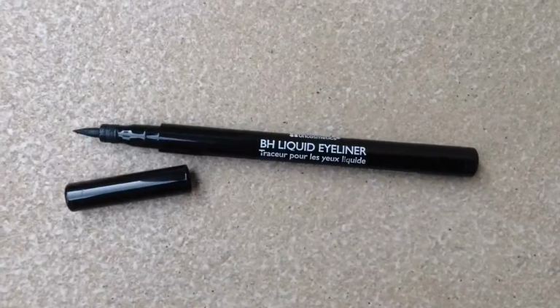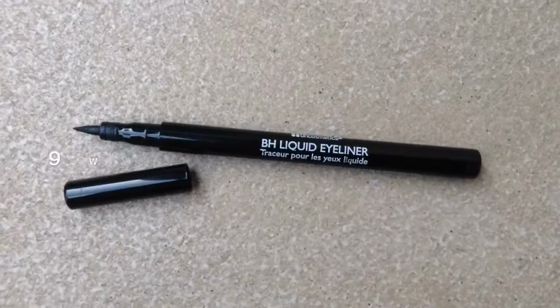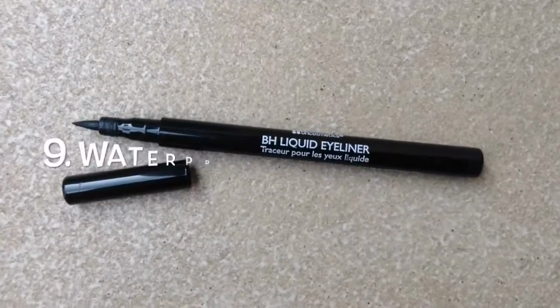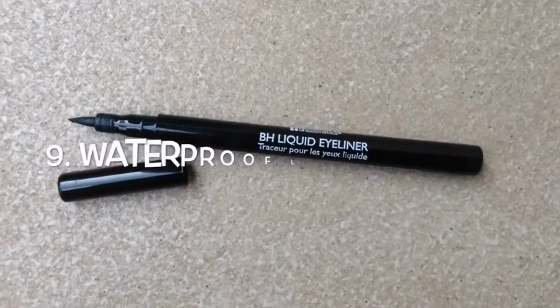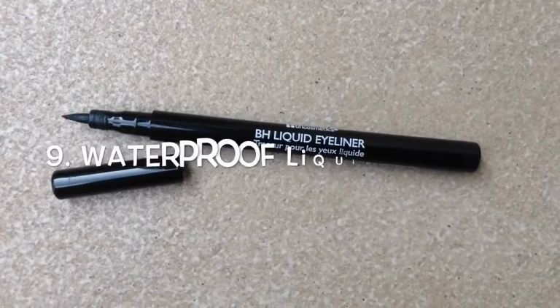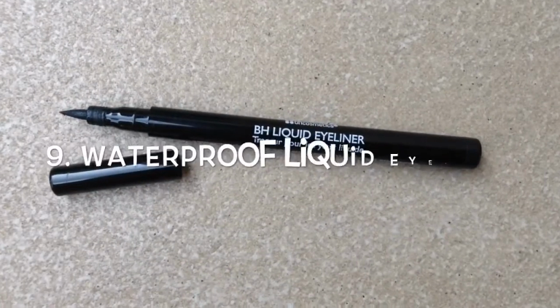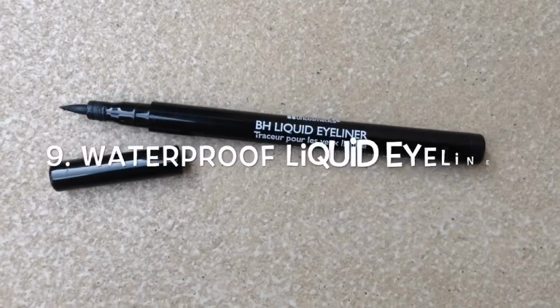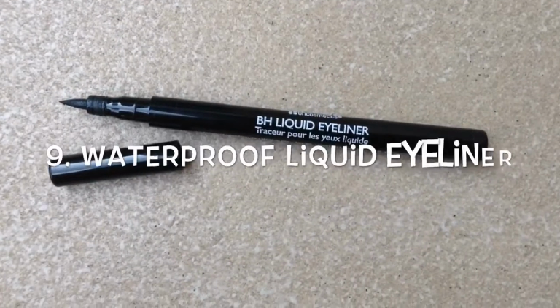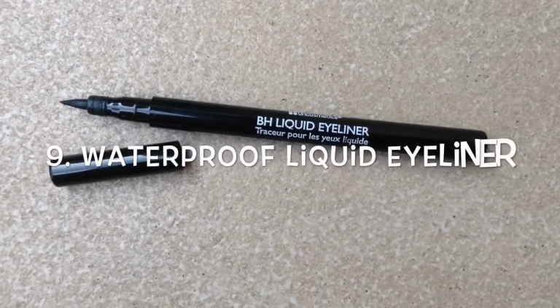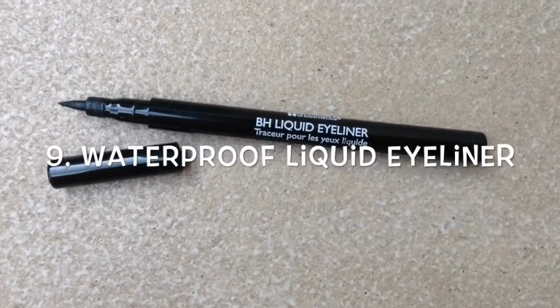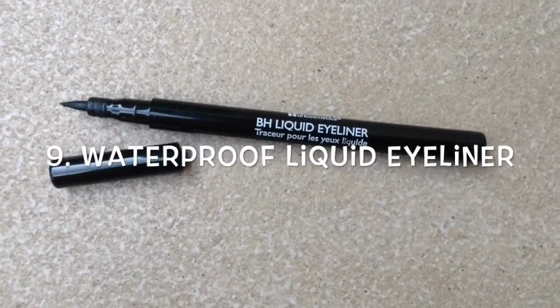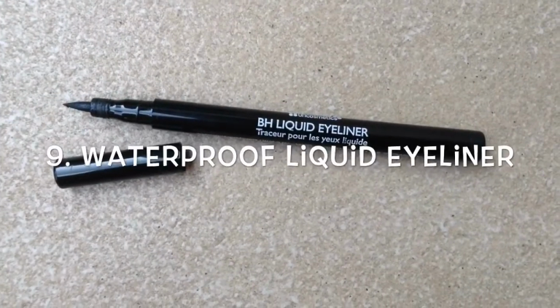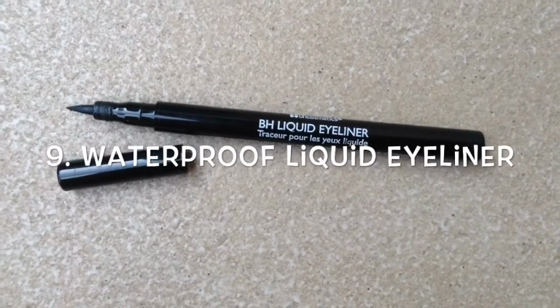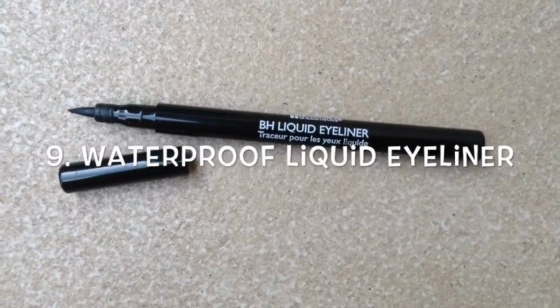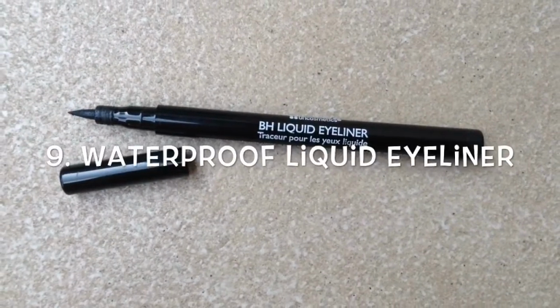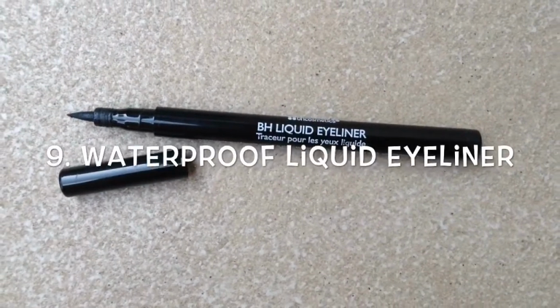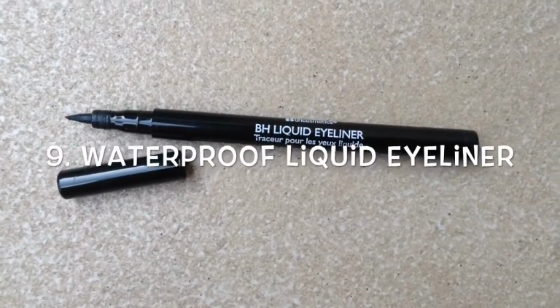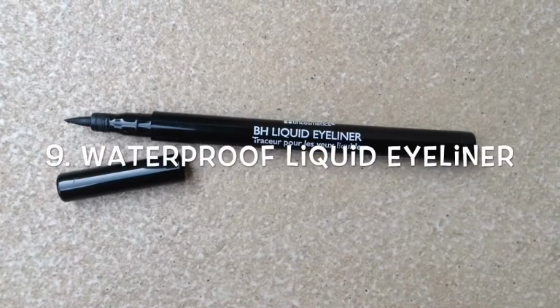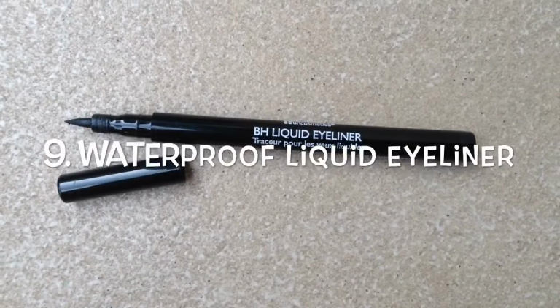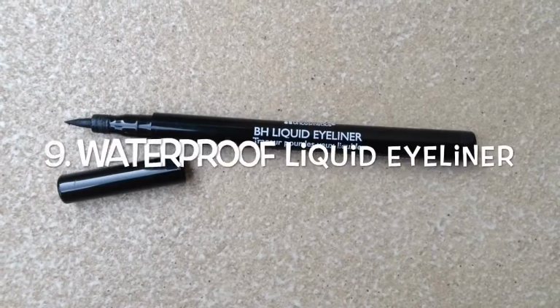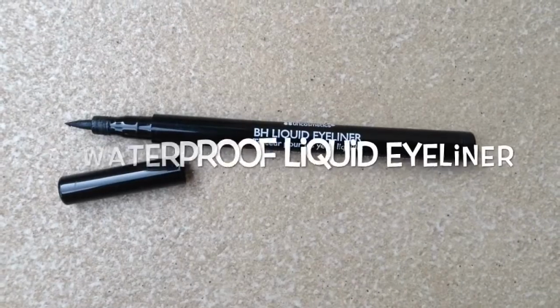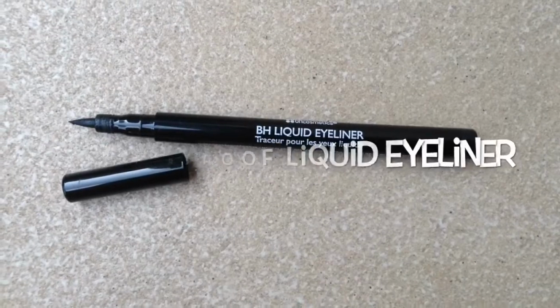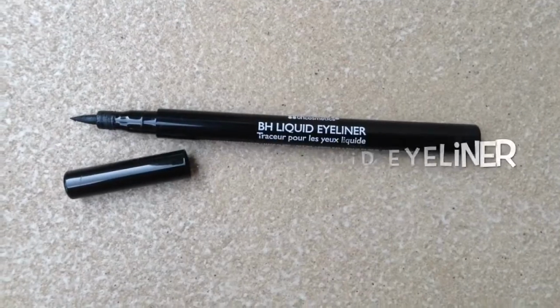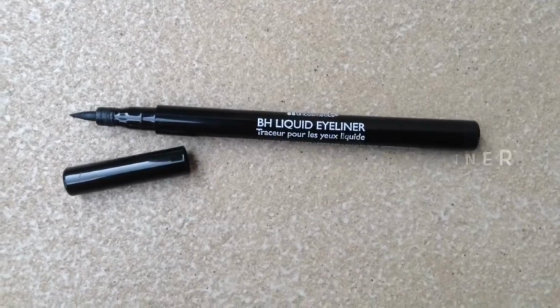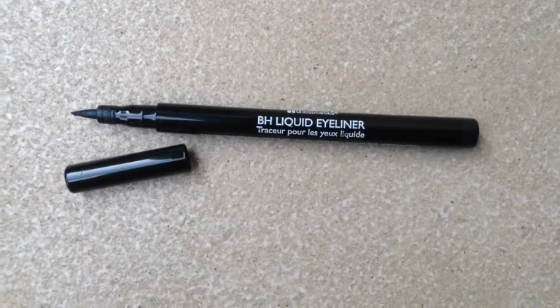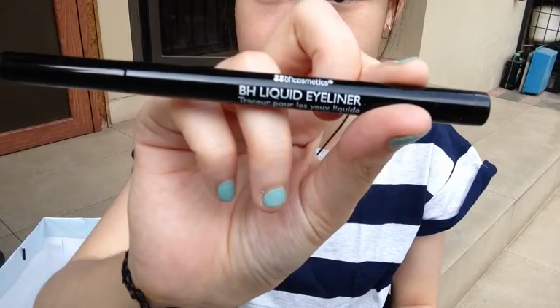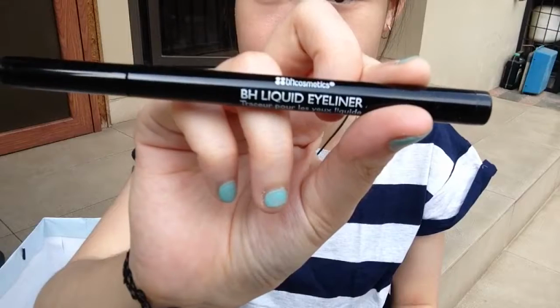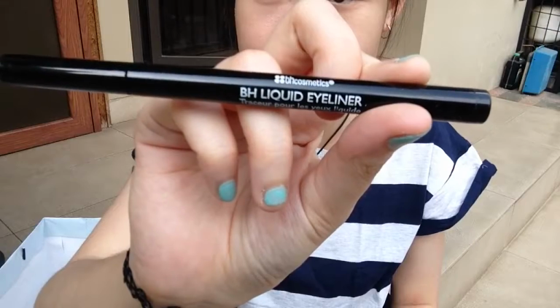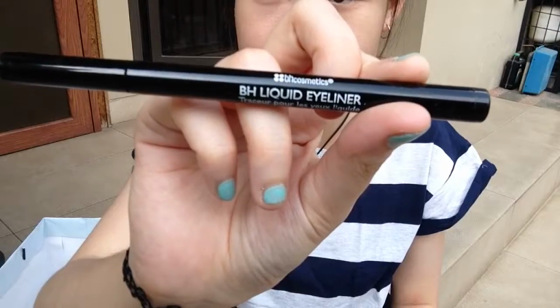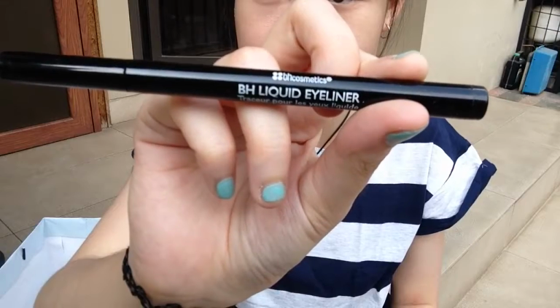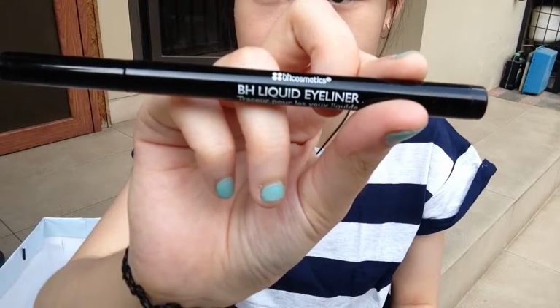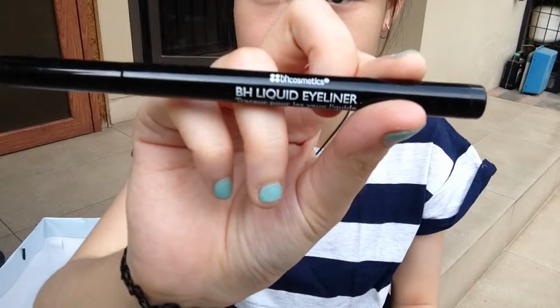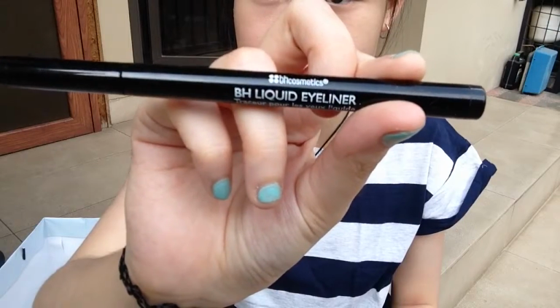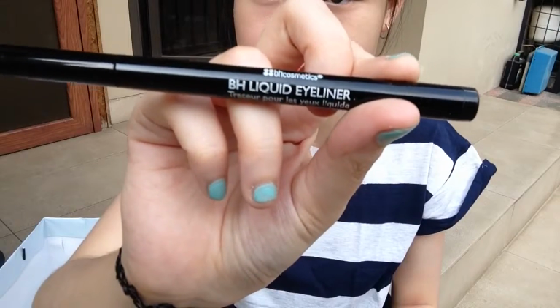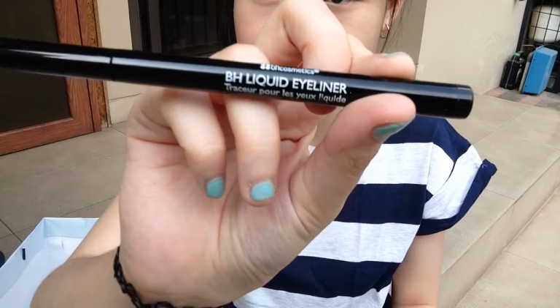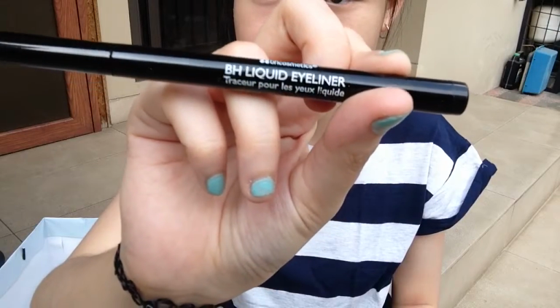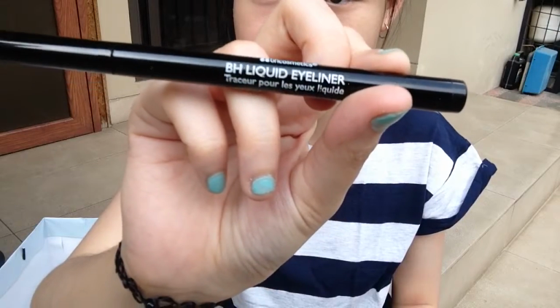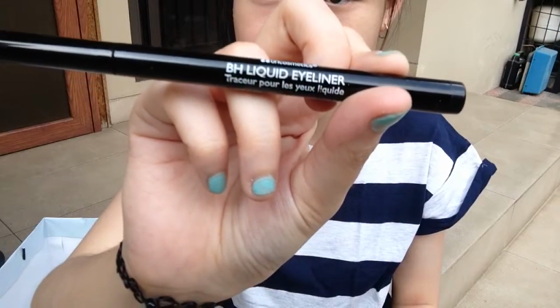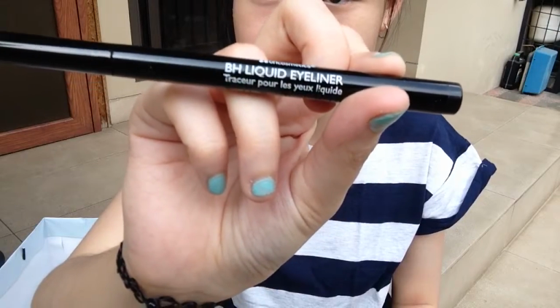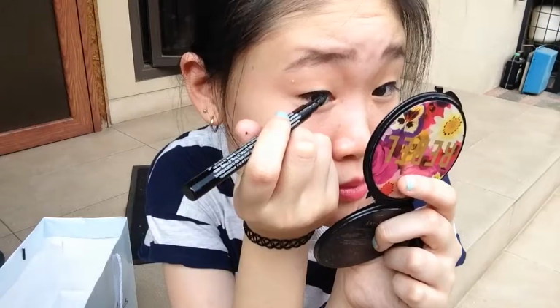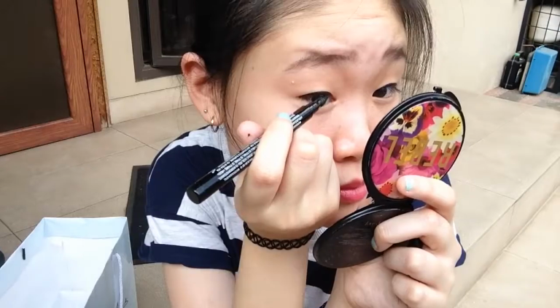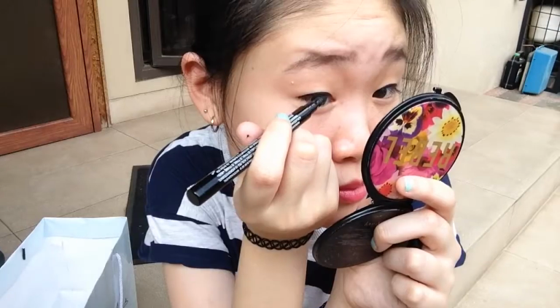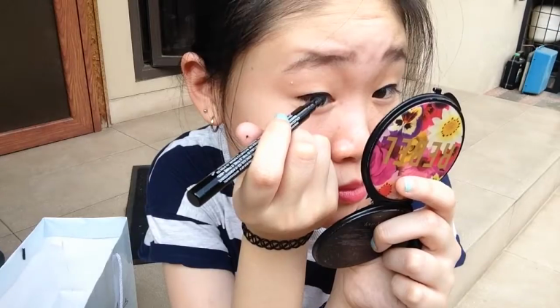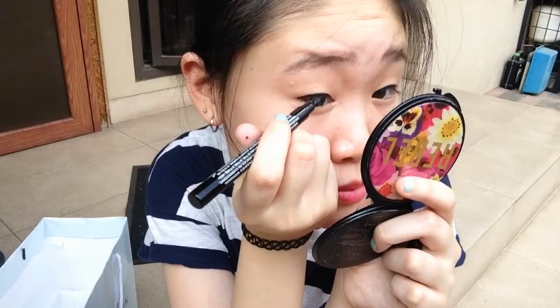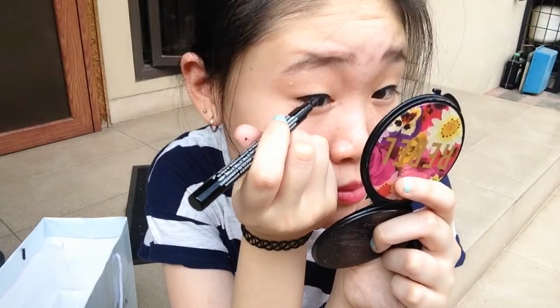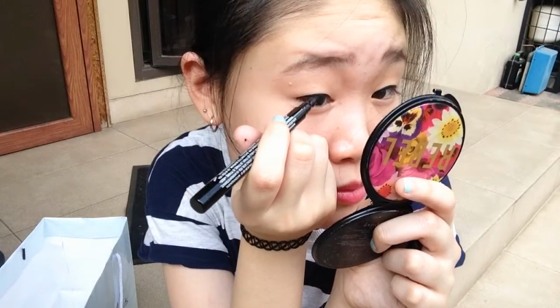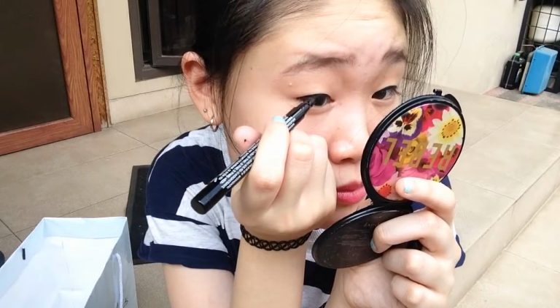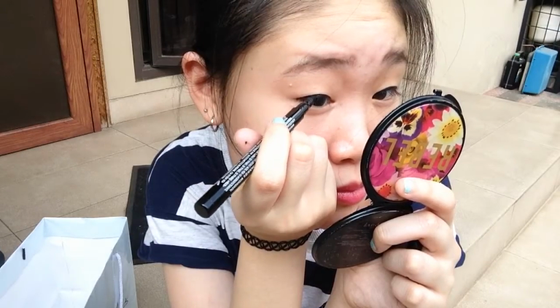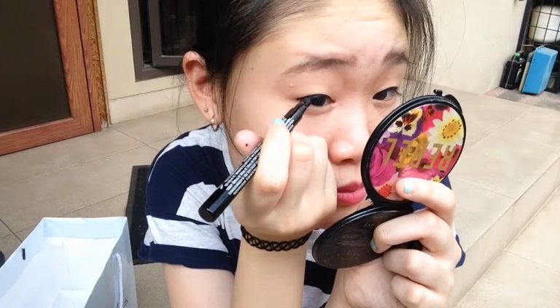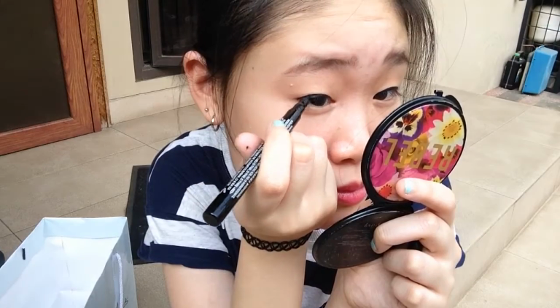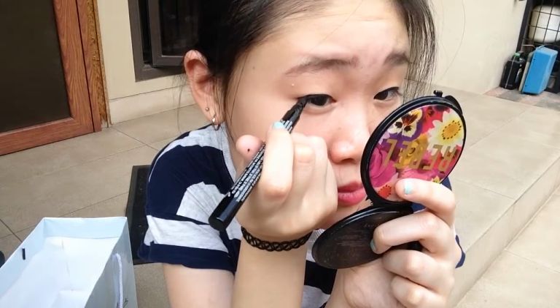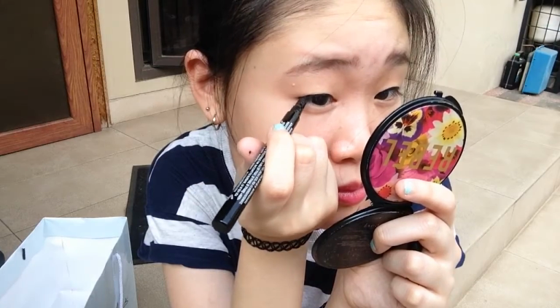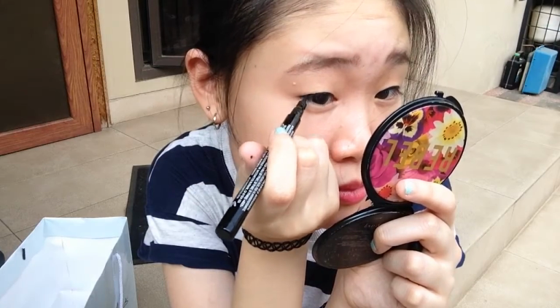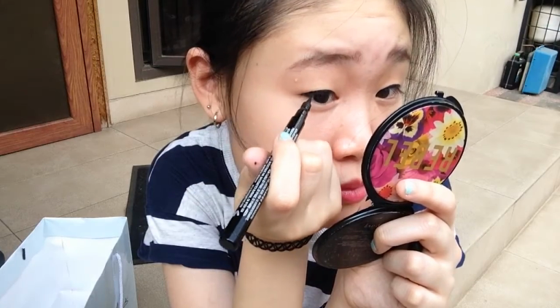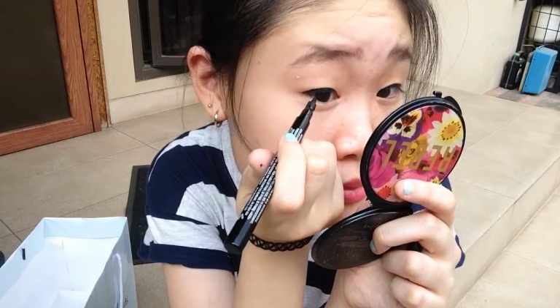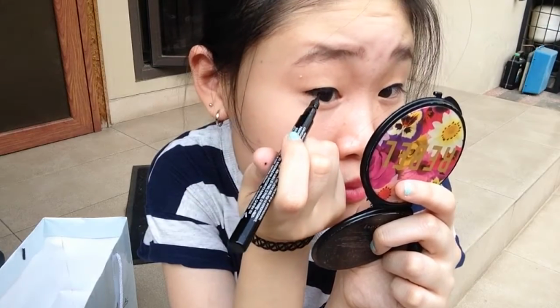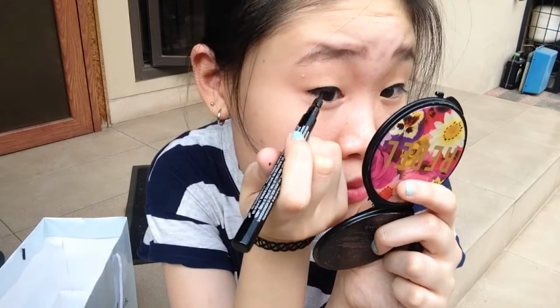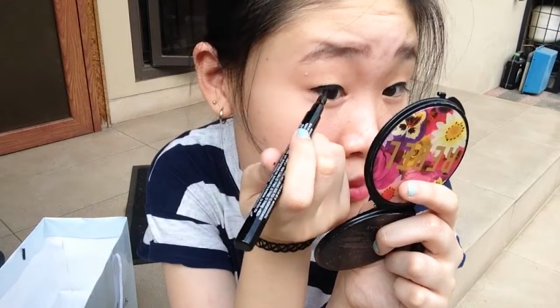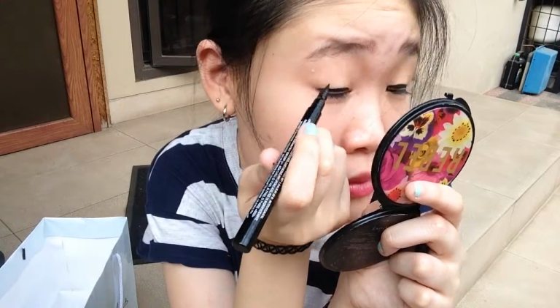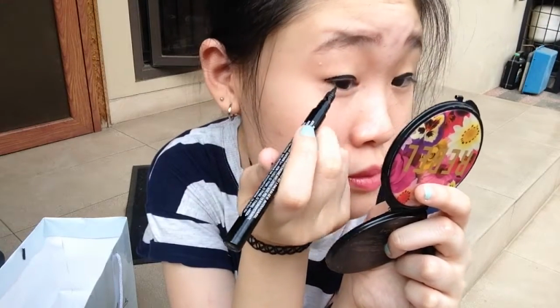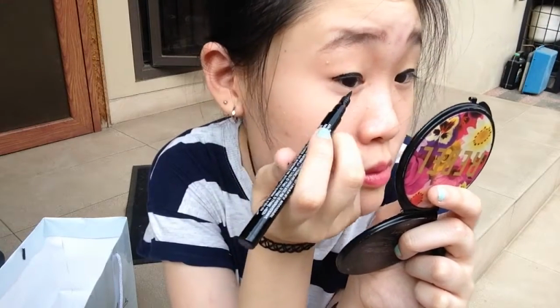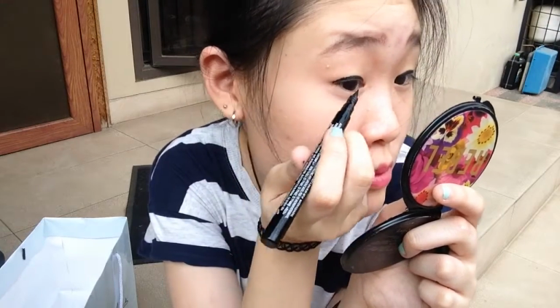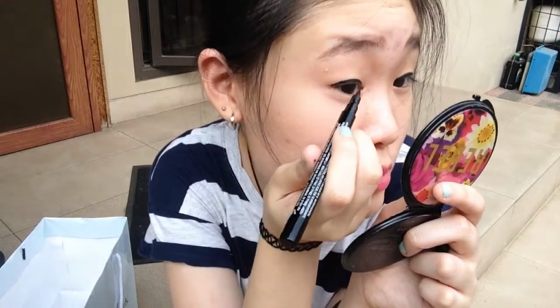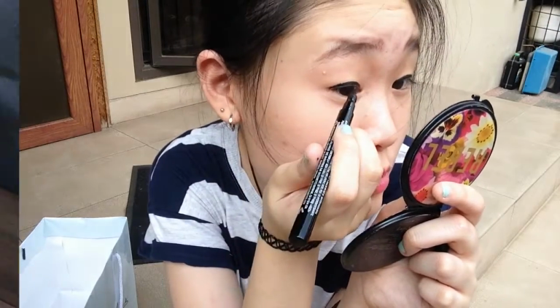Next is this liquid eyeliner. I love the waterproof one because I tend to sweat a lot during summer.